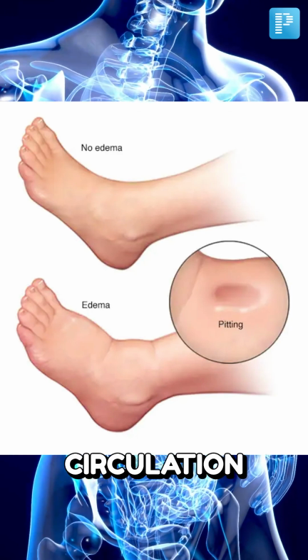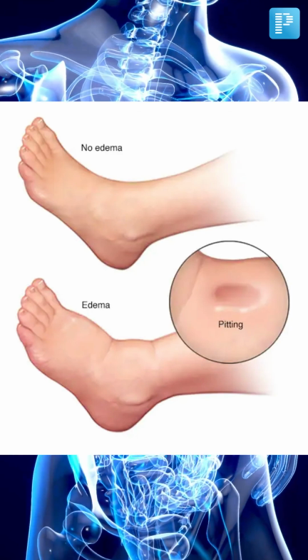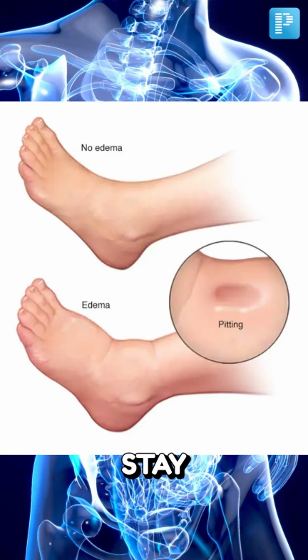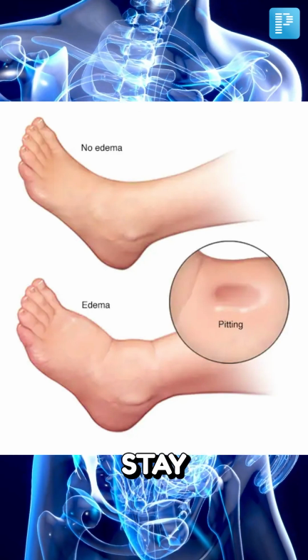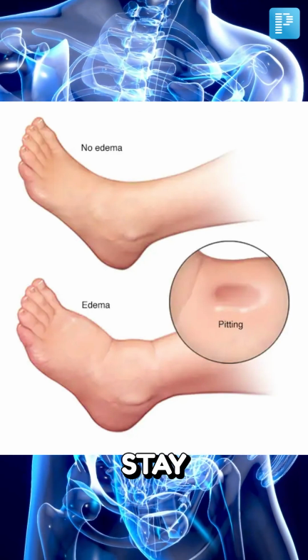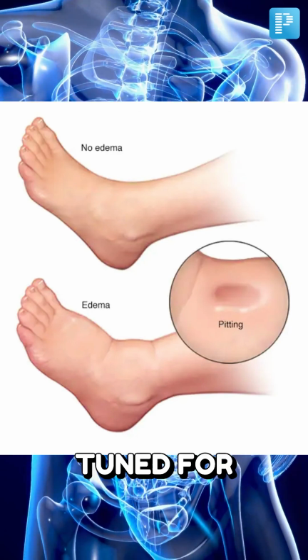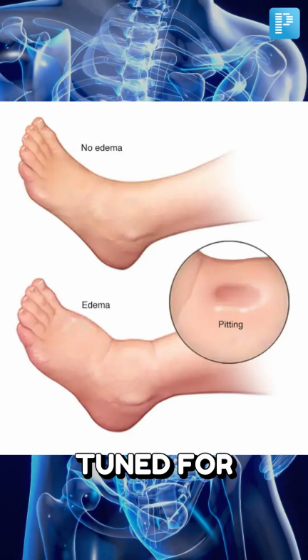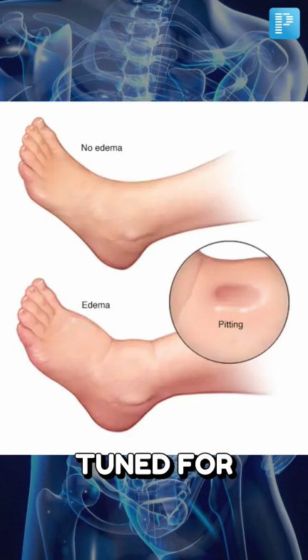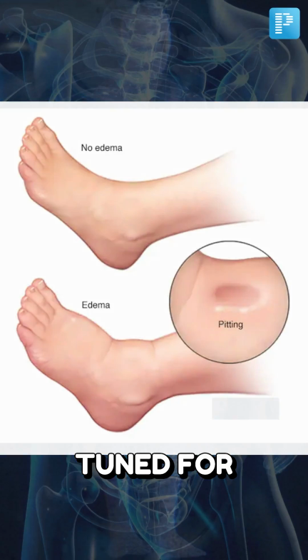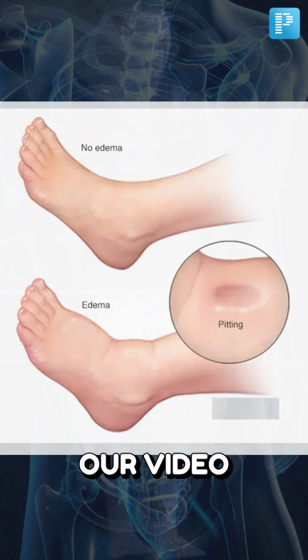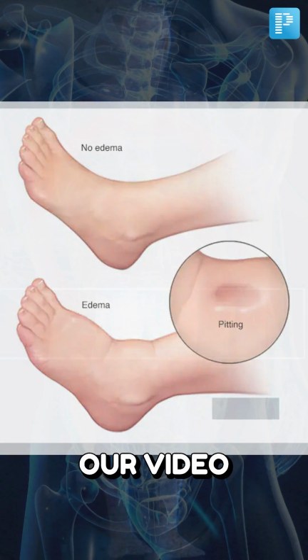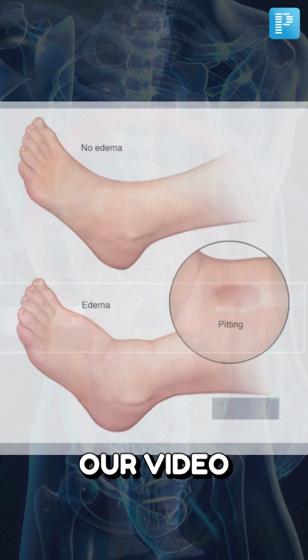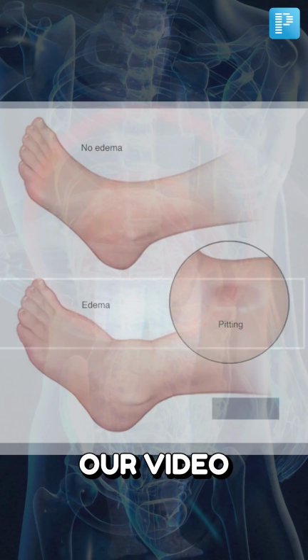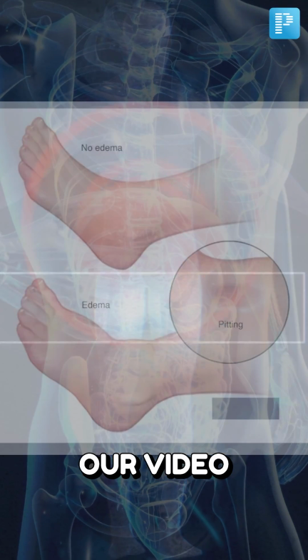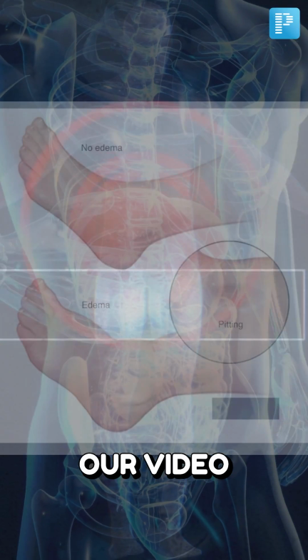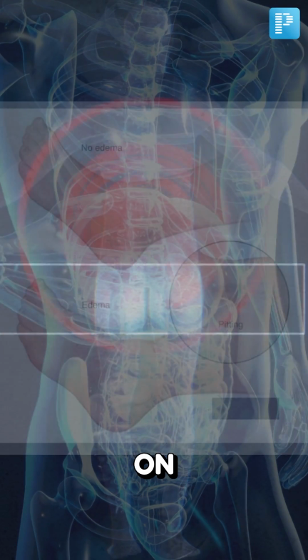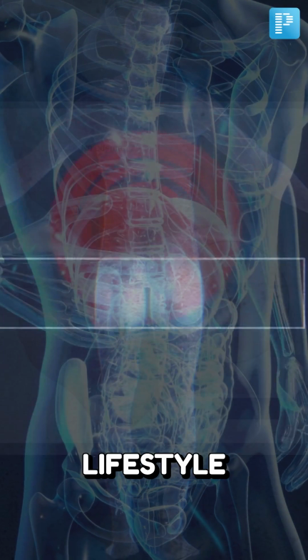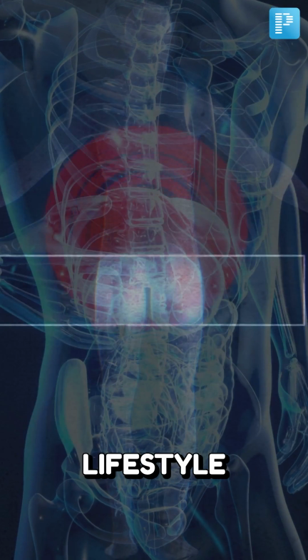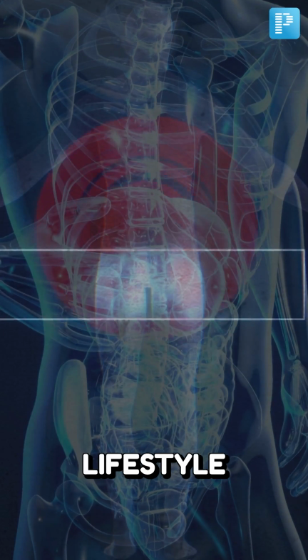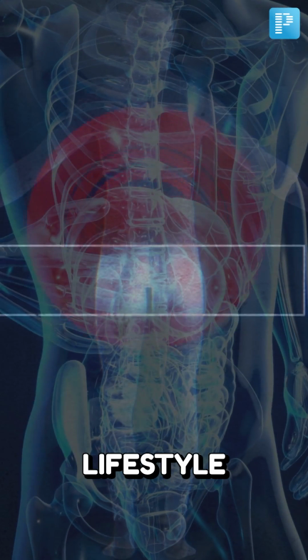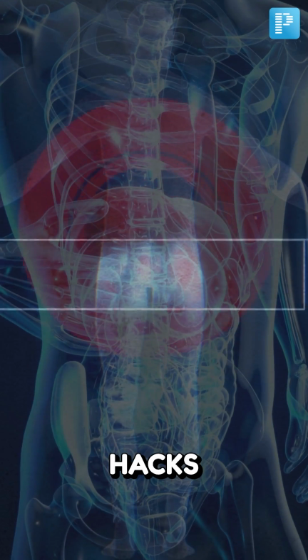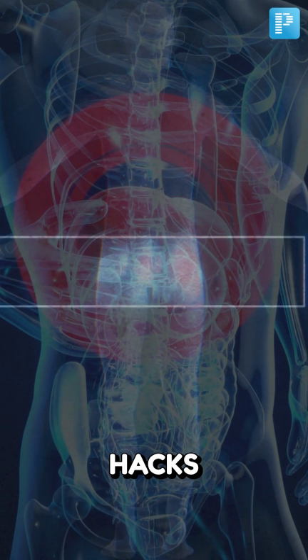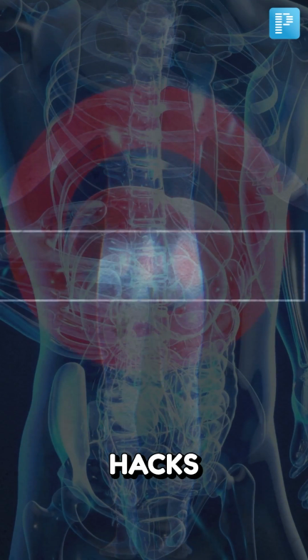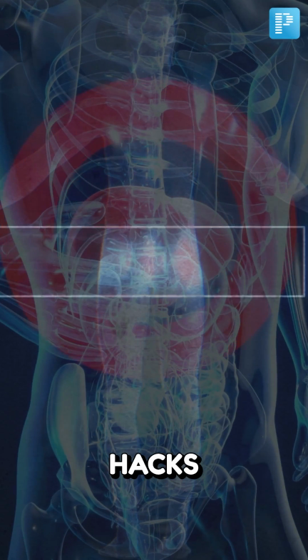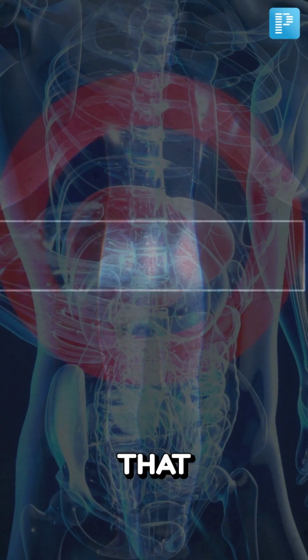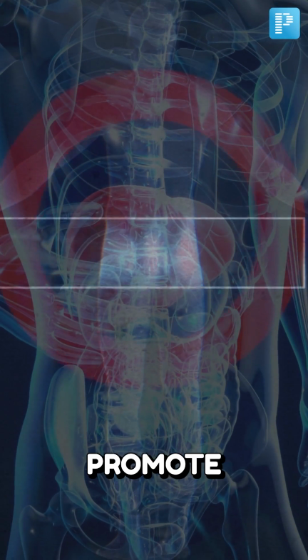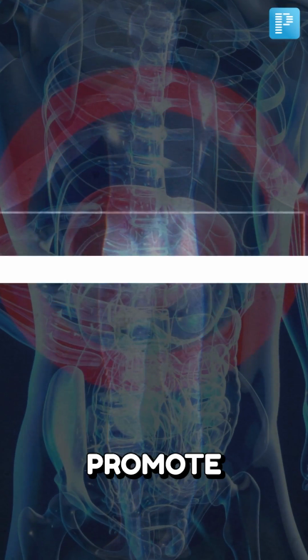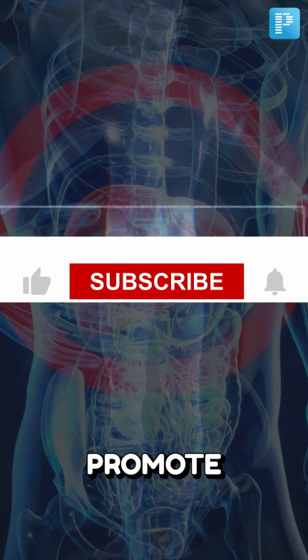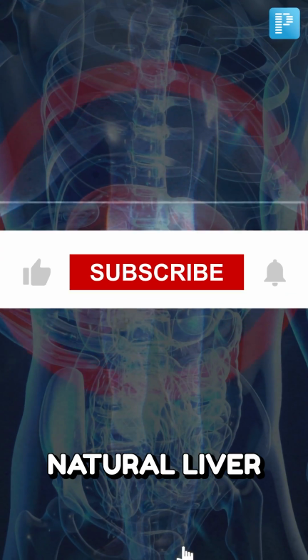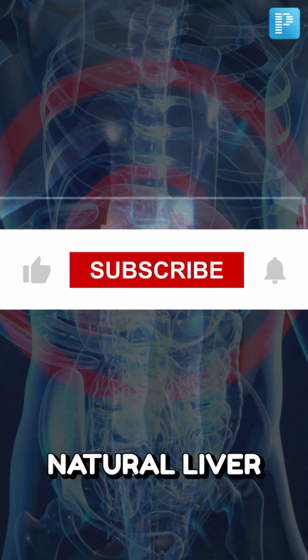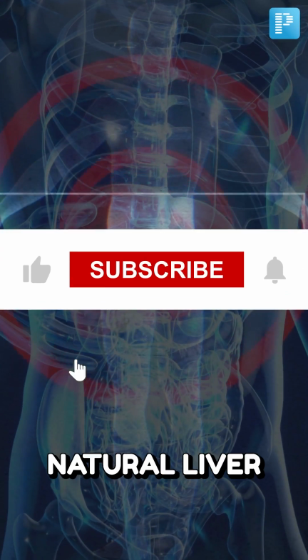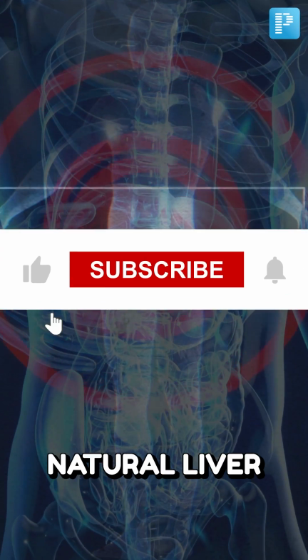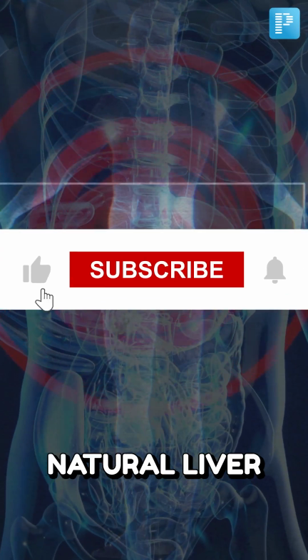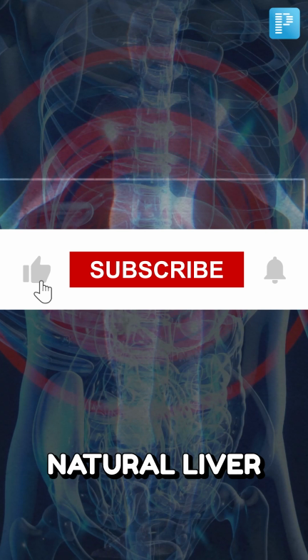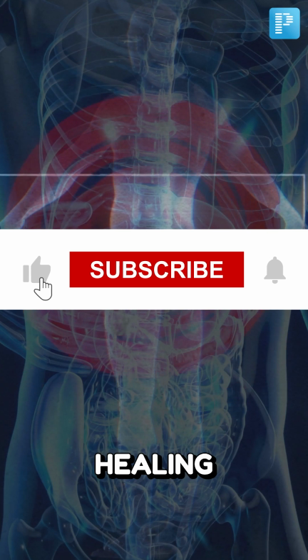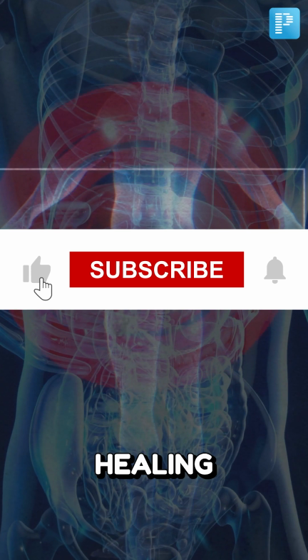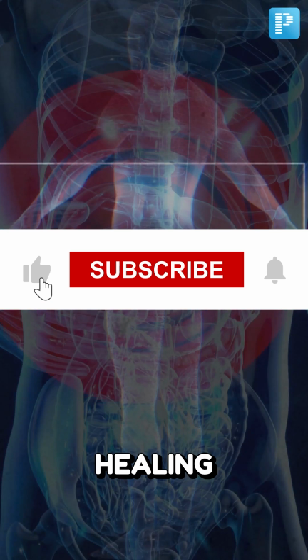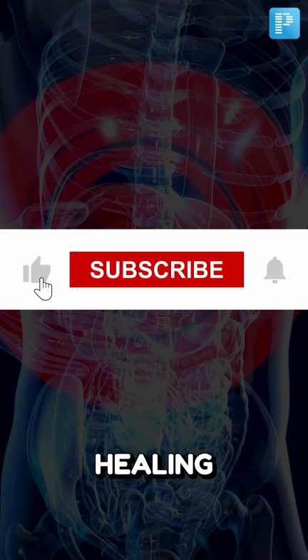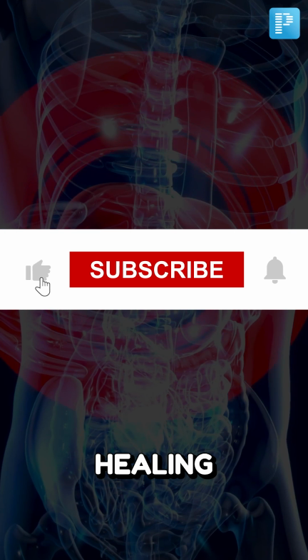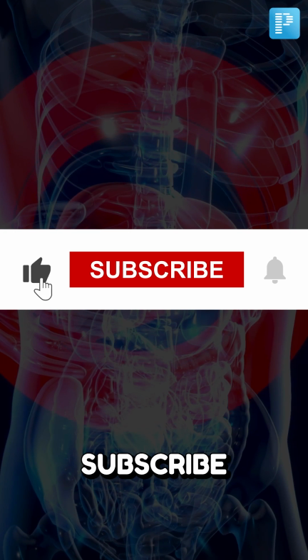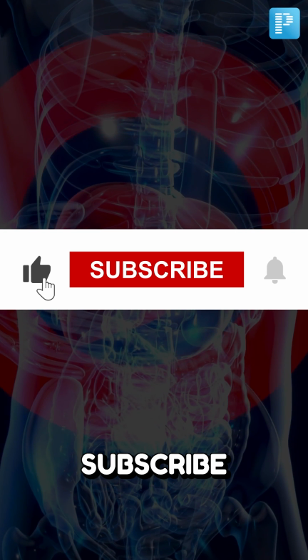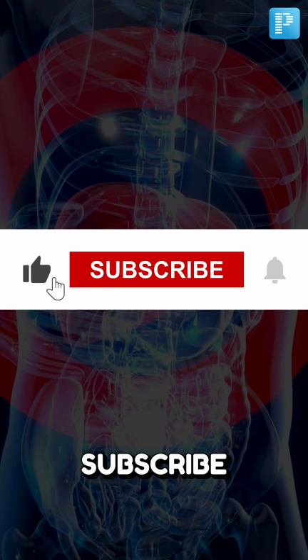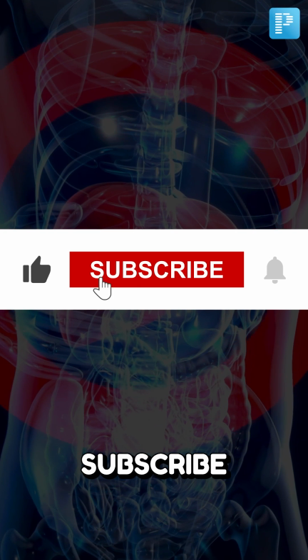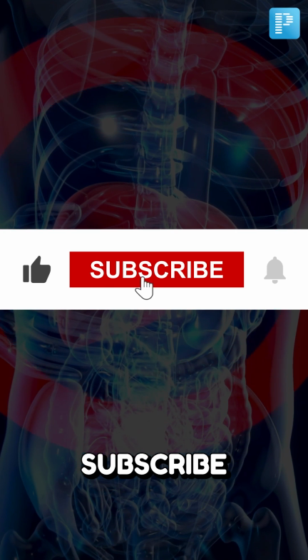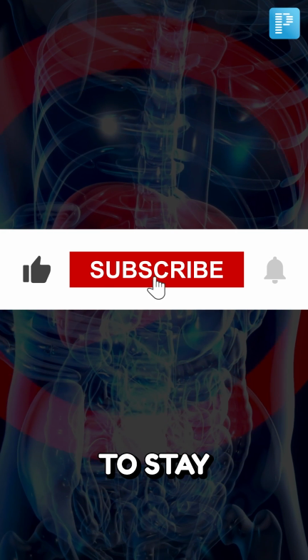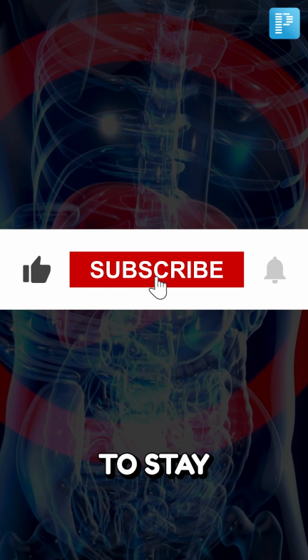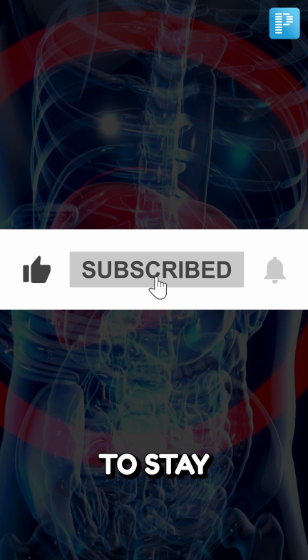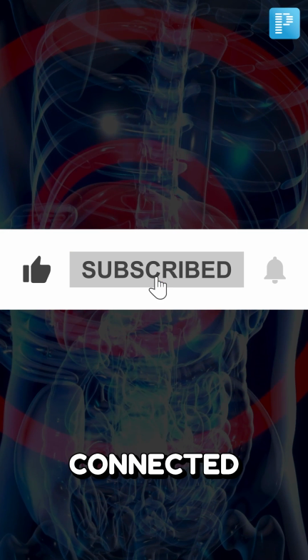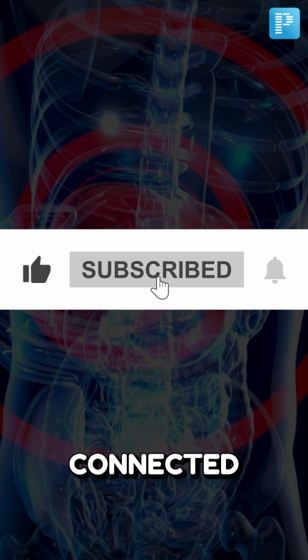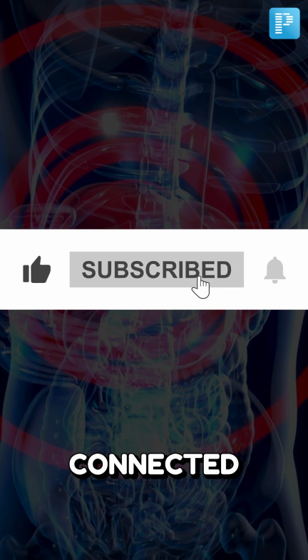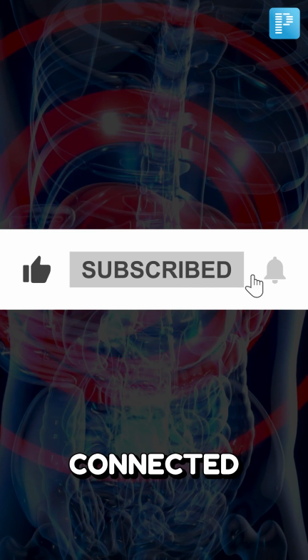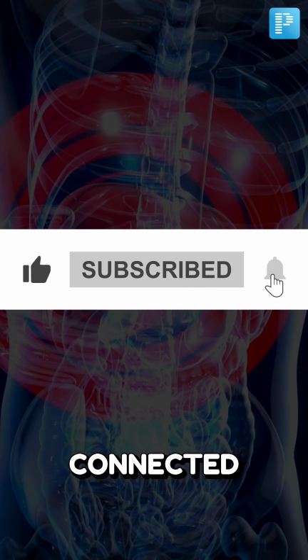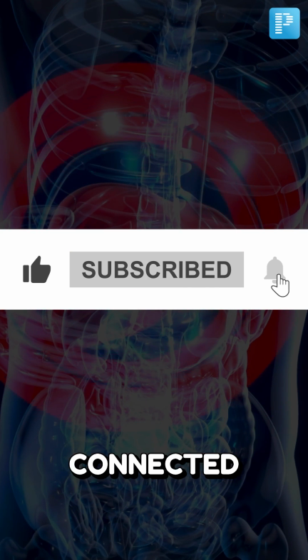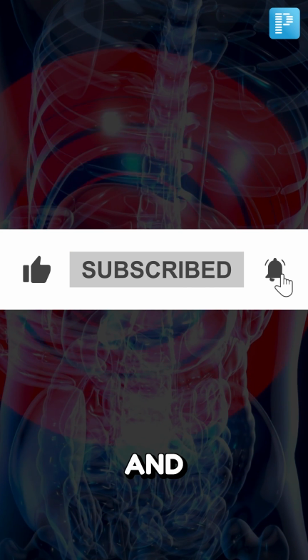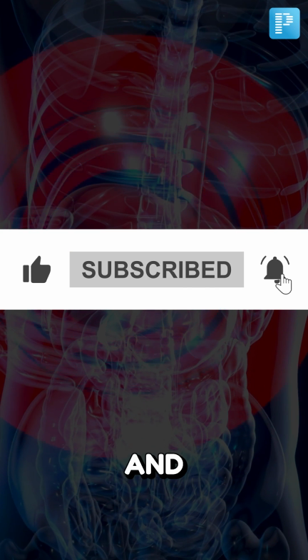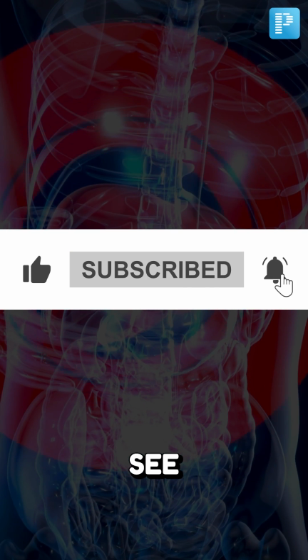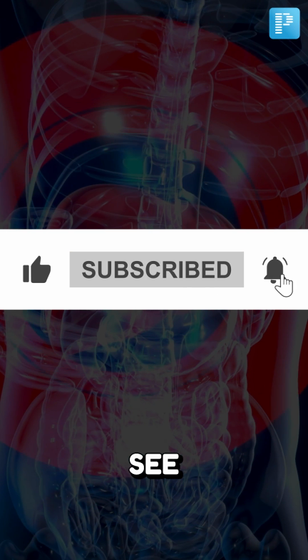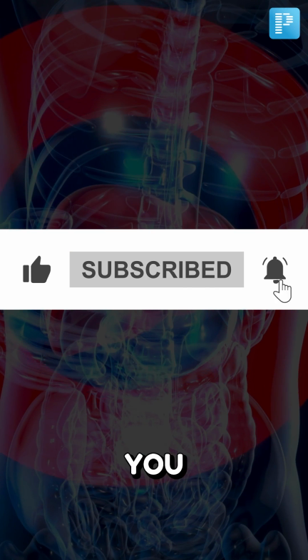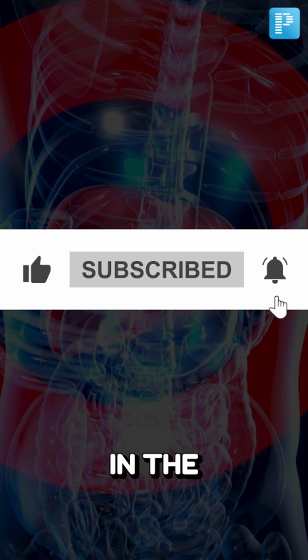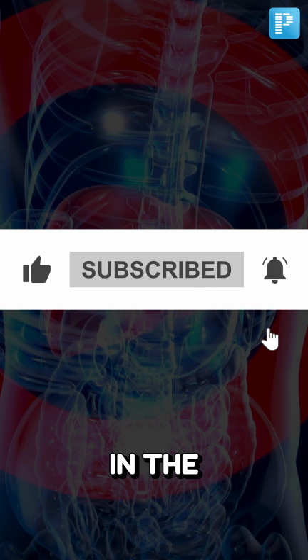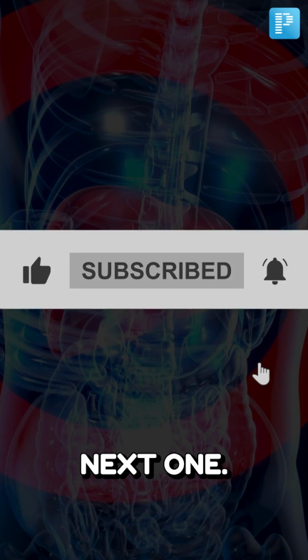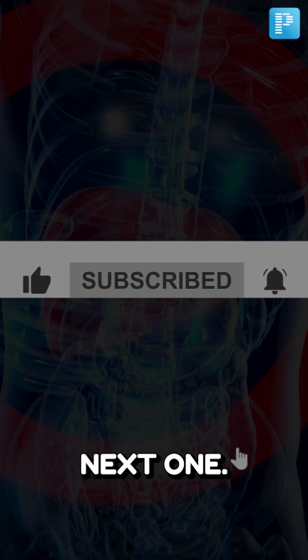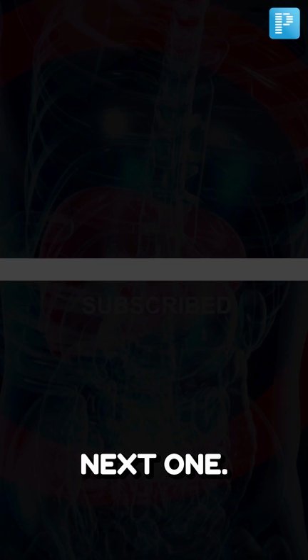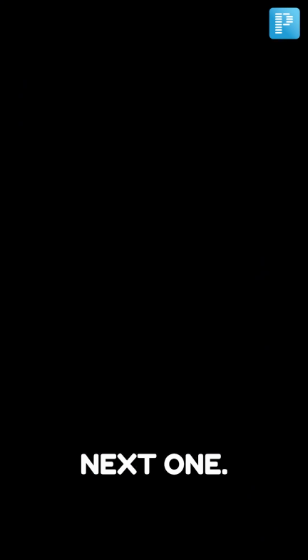Stay tuned for our video on lifestyle hacks that promote natural liver healing. Subscribe to stay connected and see you in the next one.